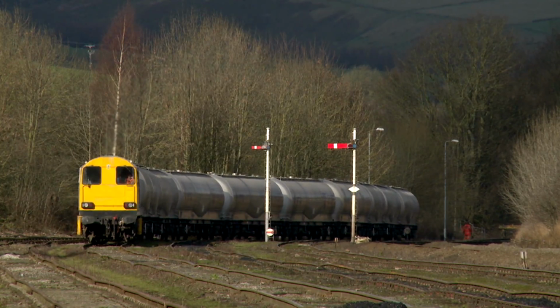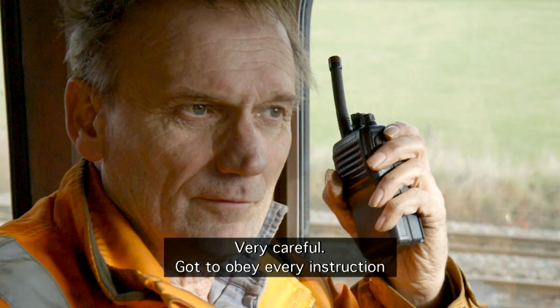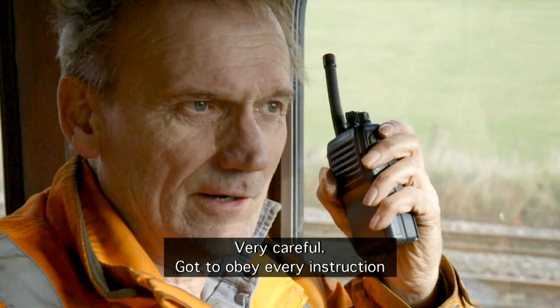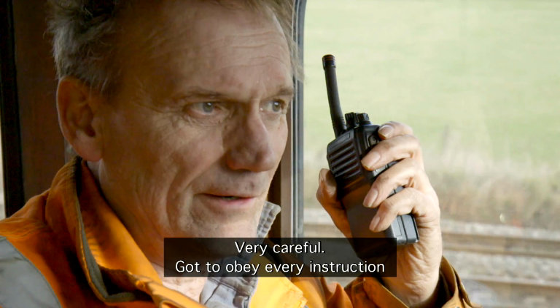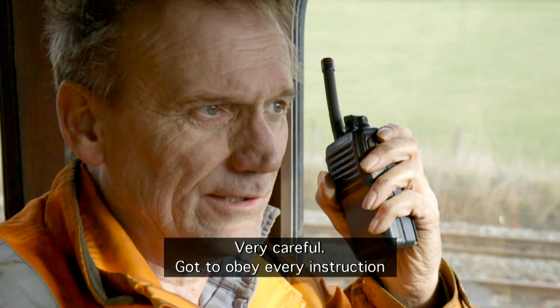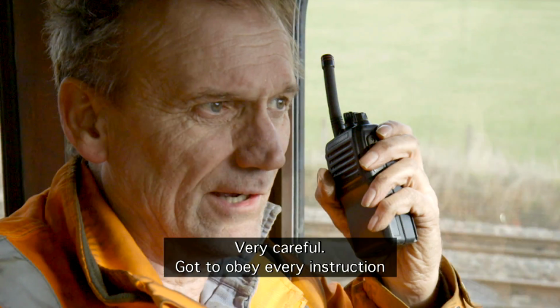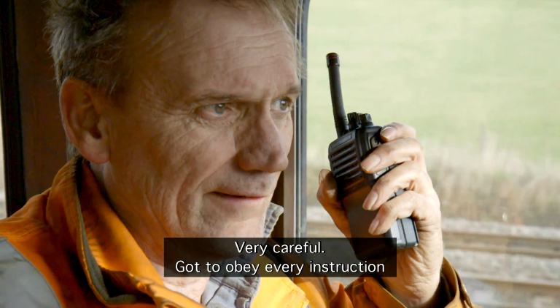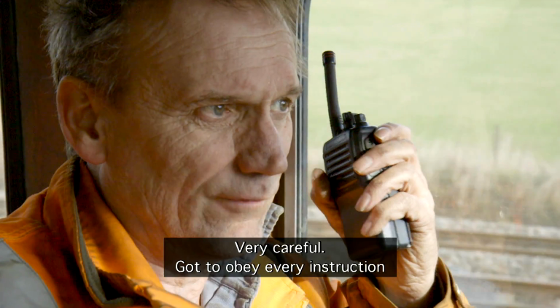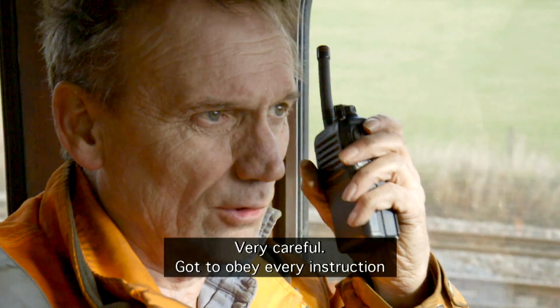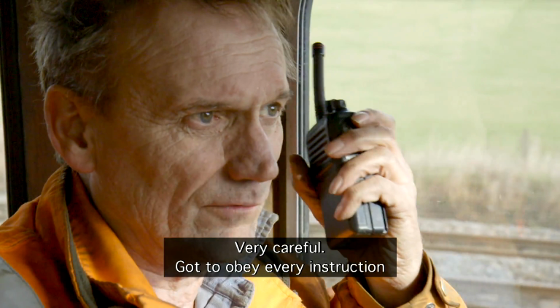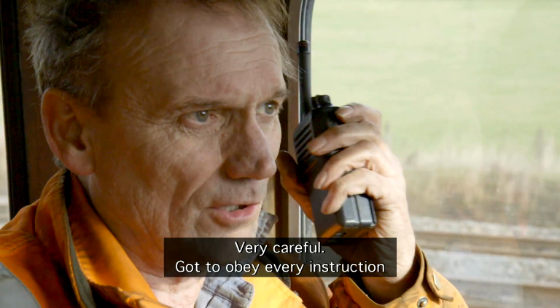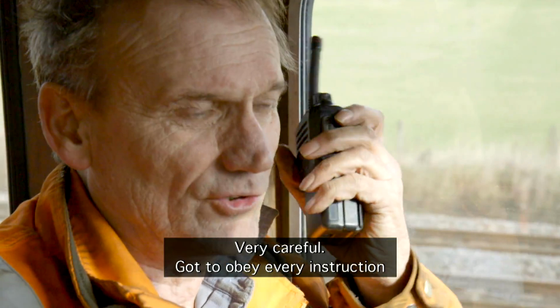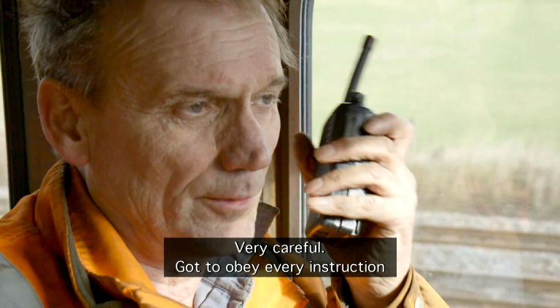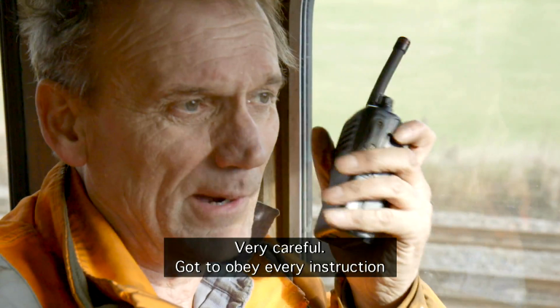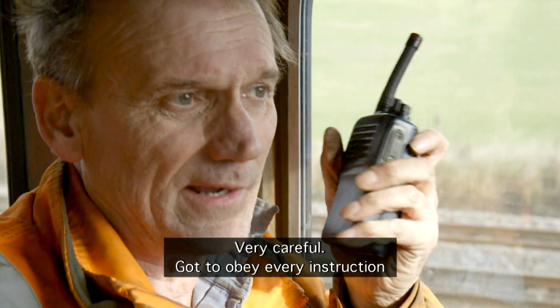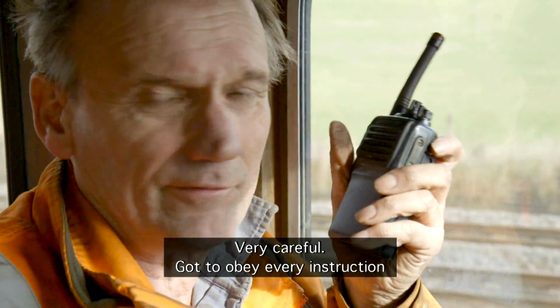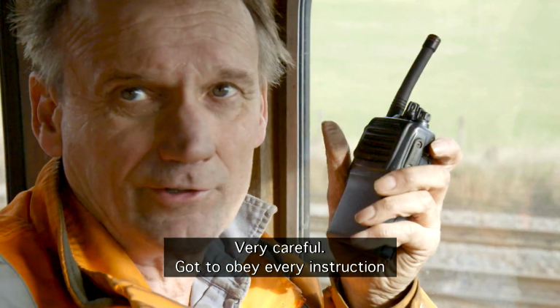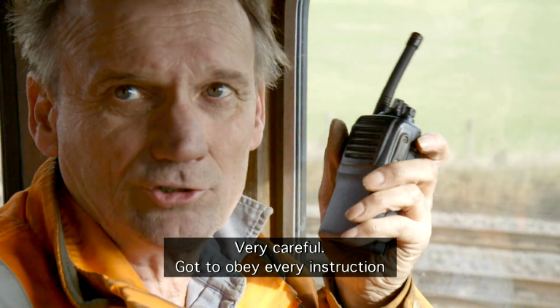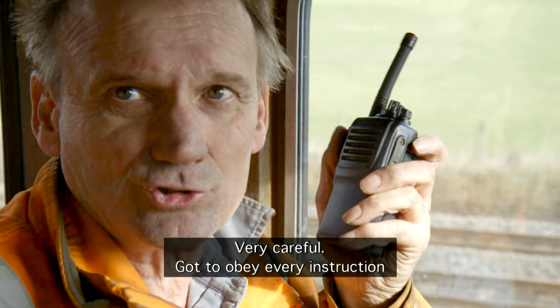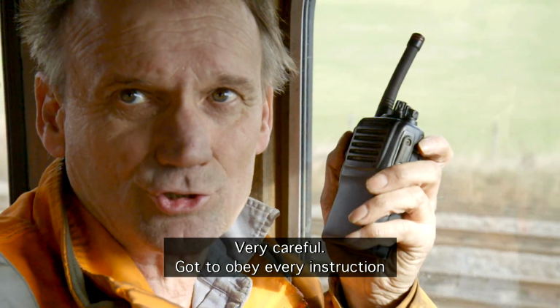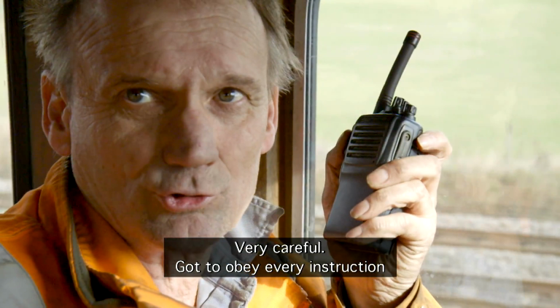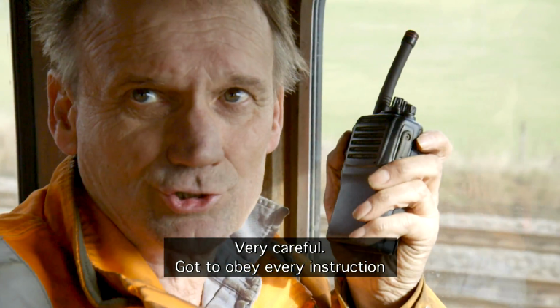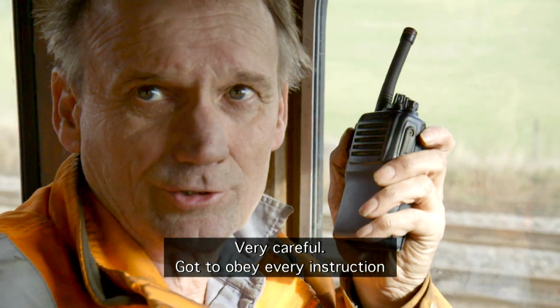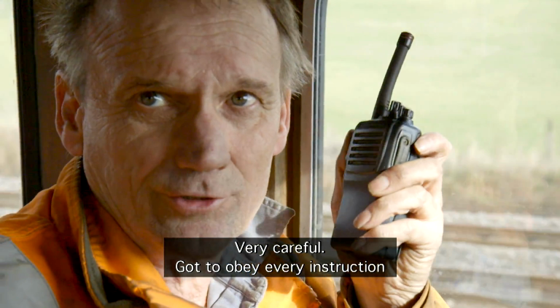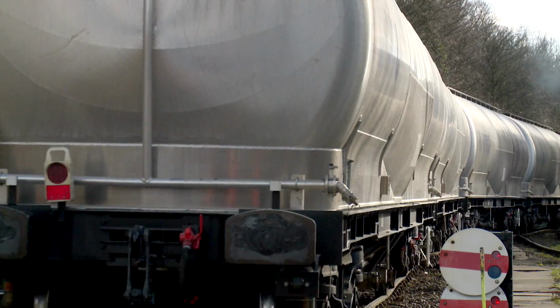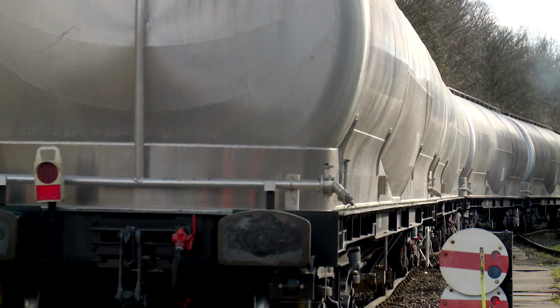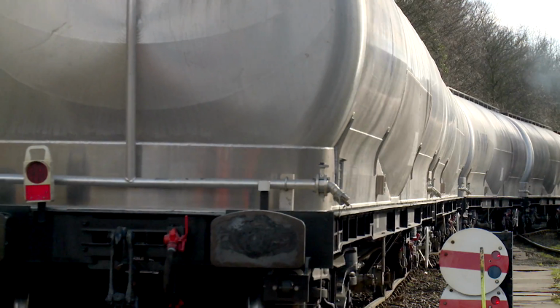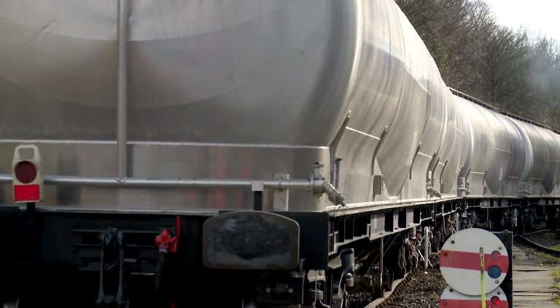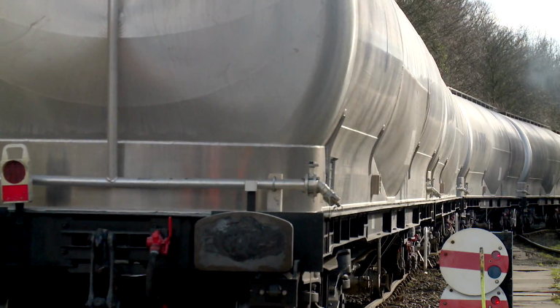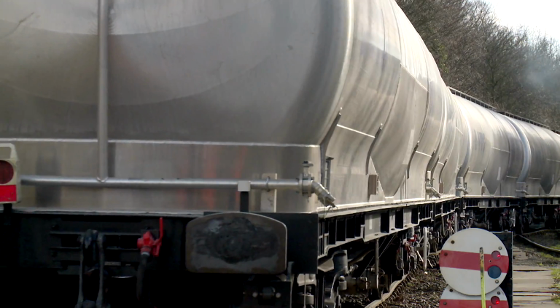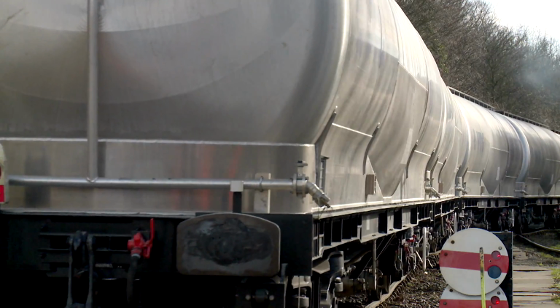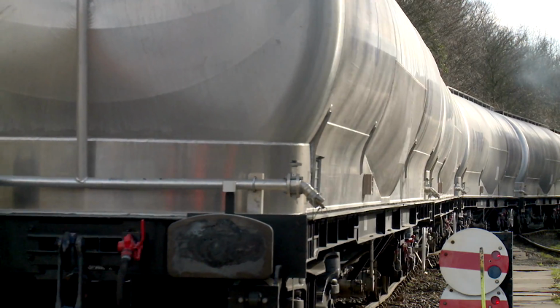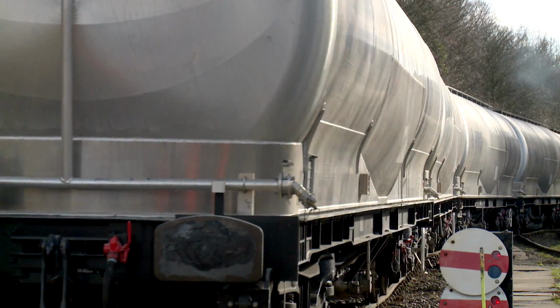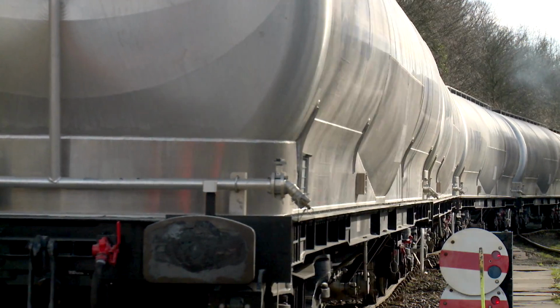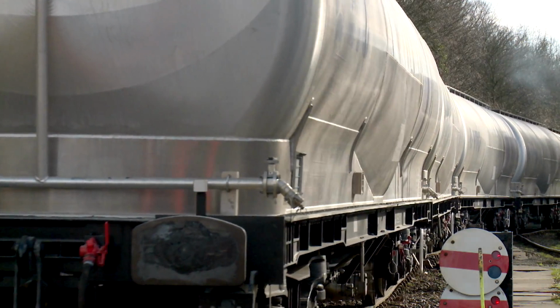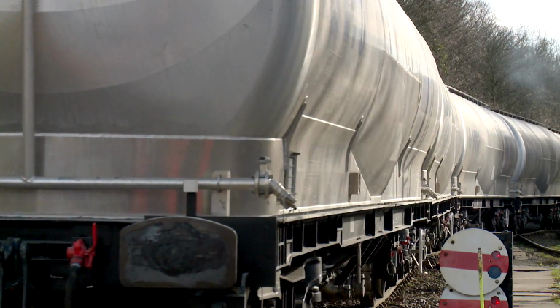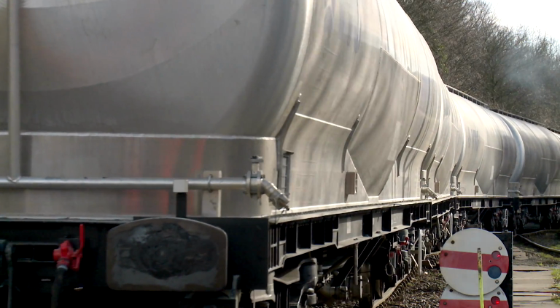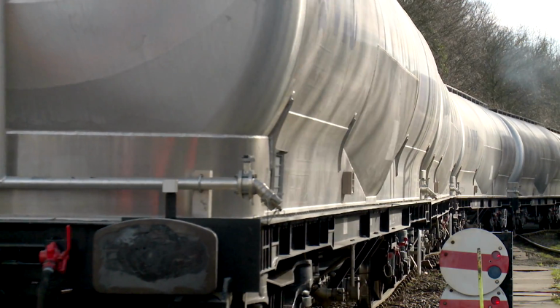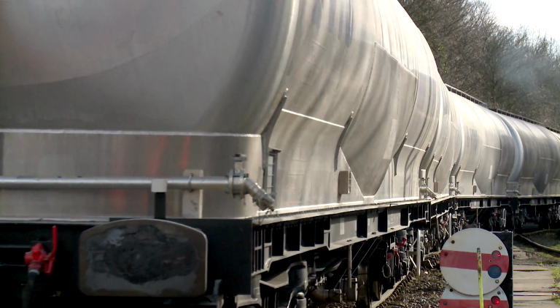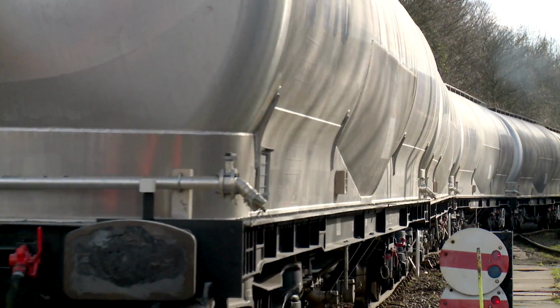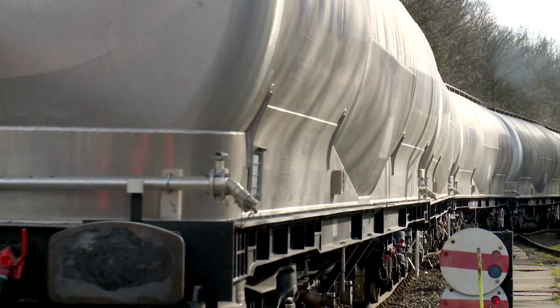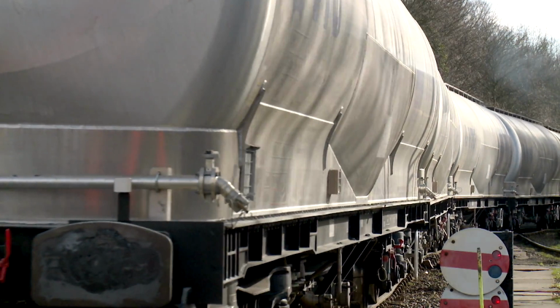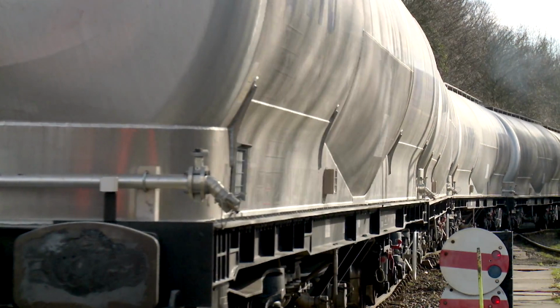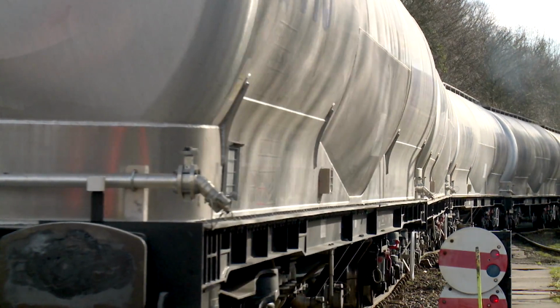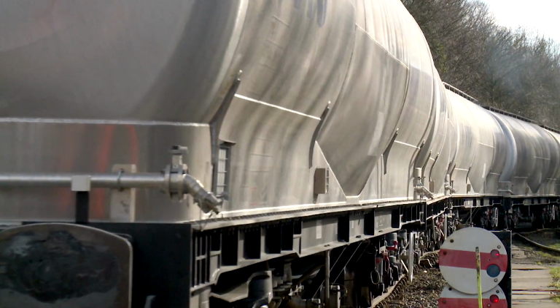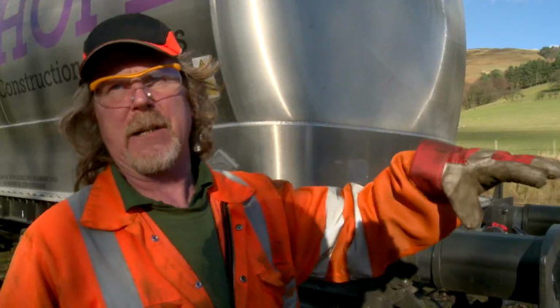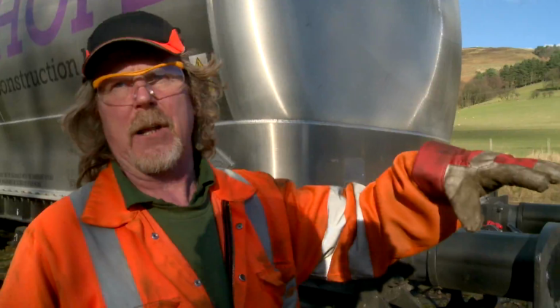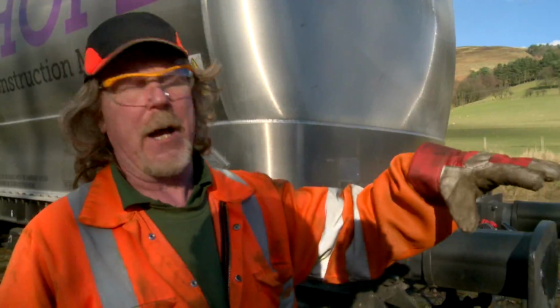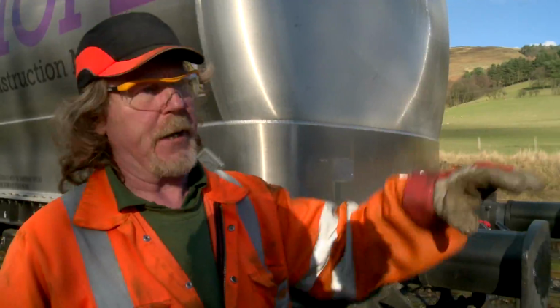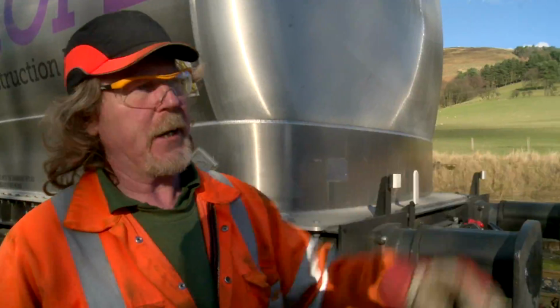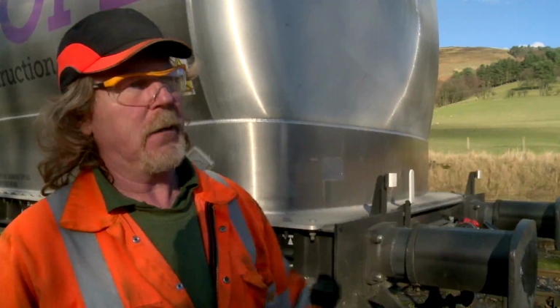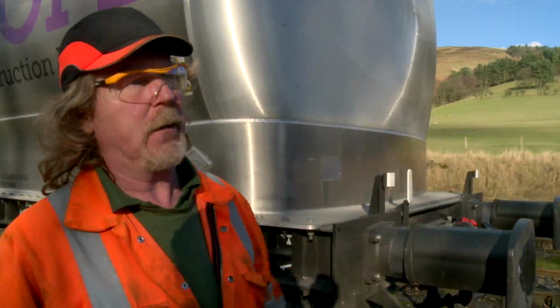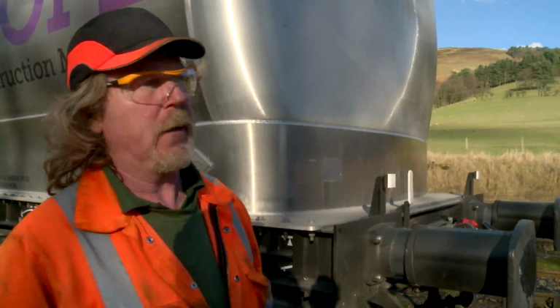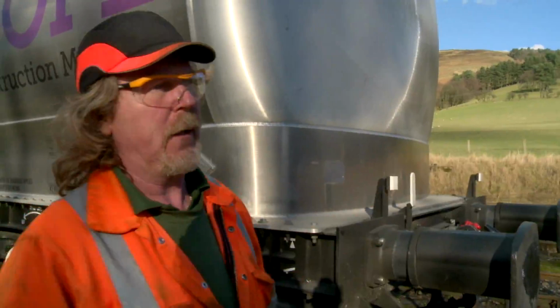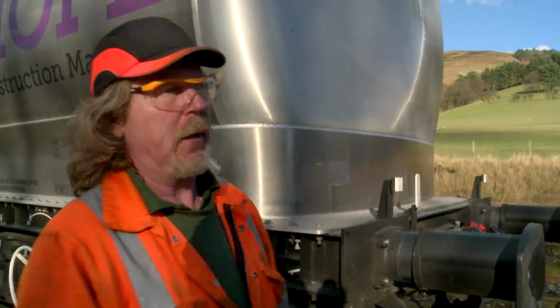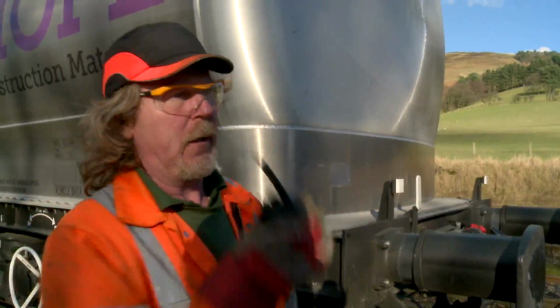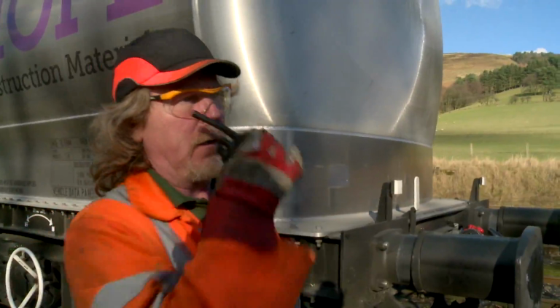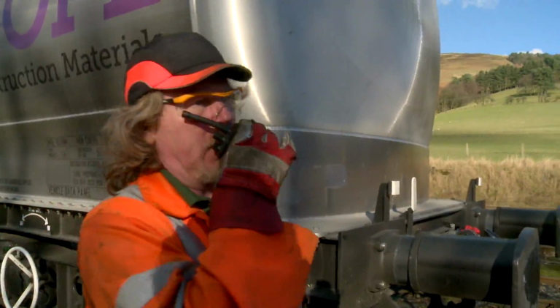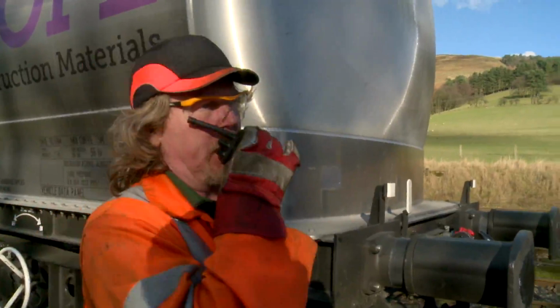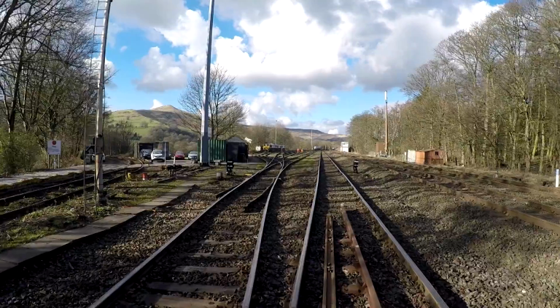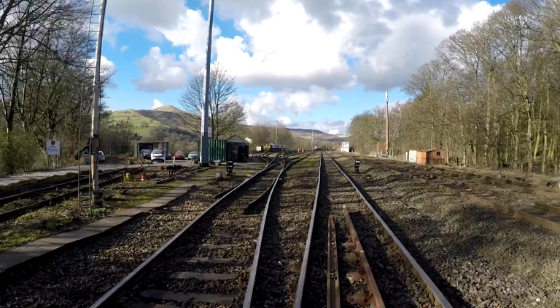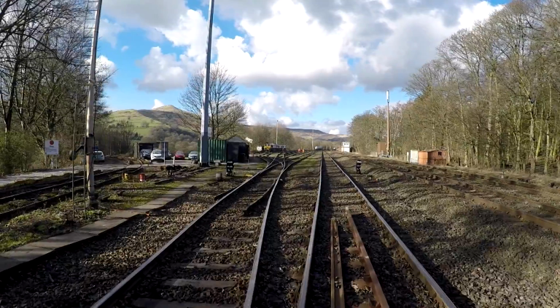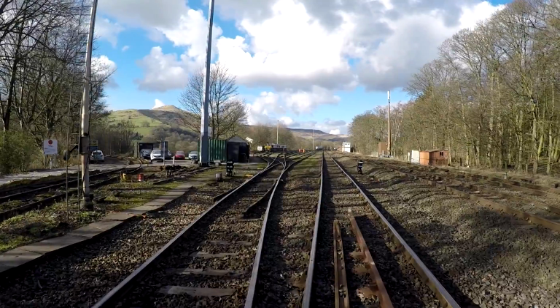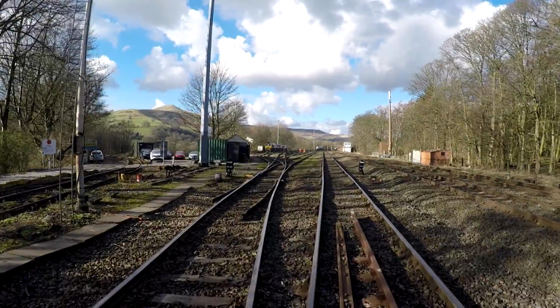They must be very careful — obeying every instruction — as they navigate a quite steep incline.